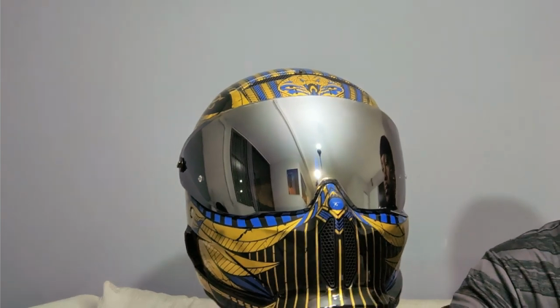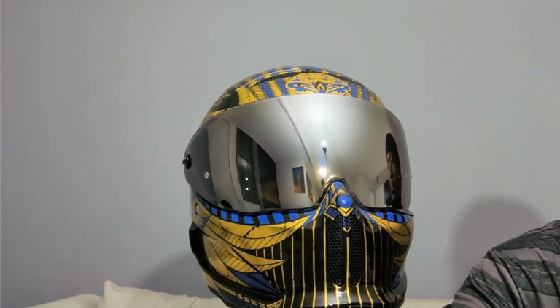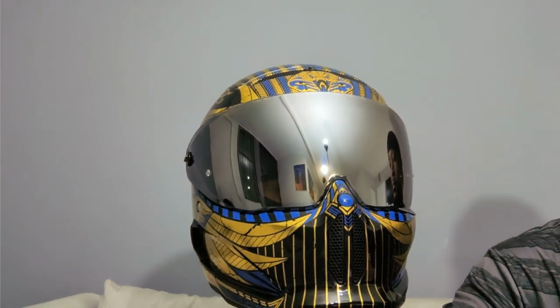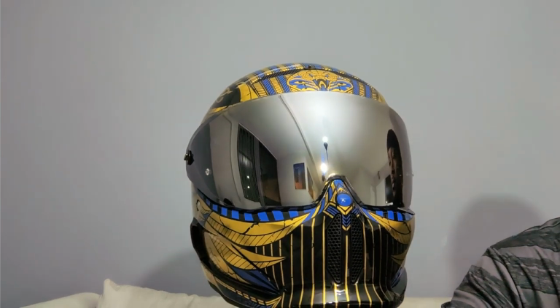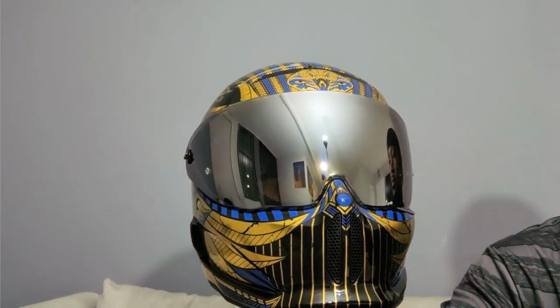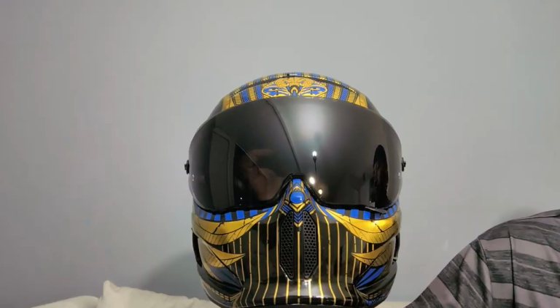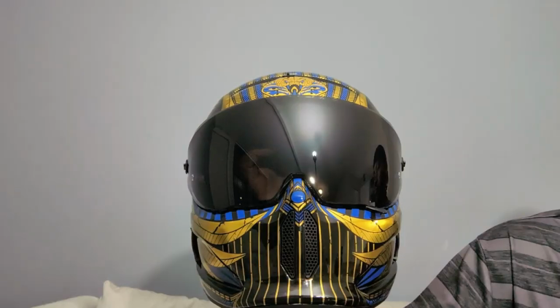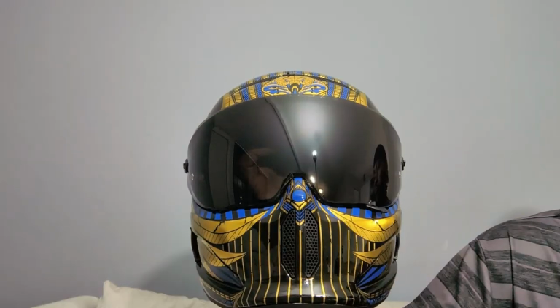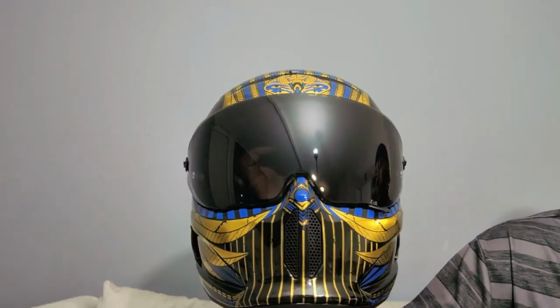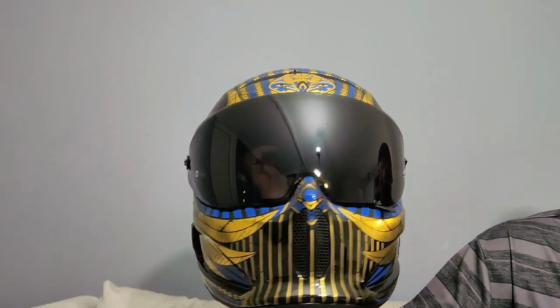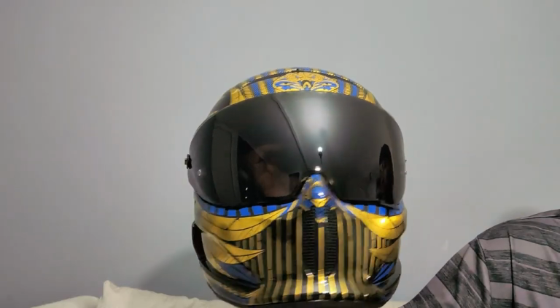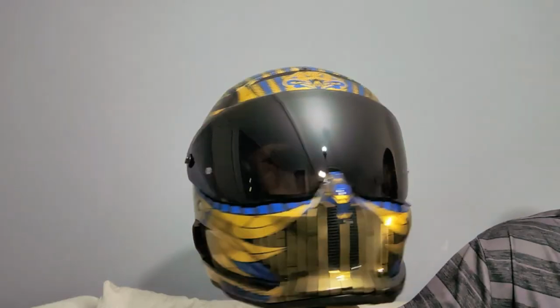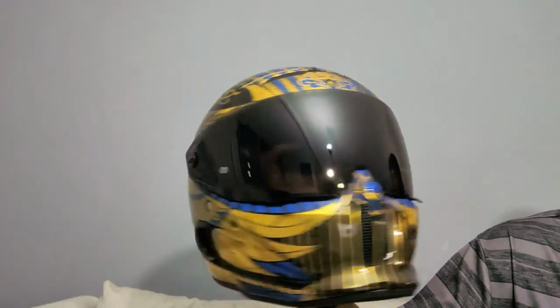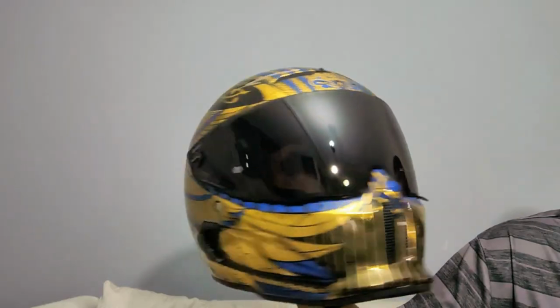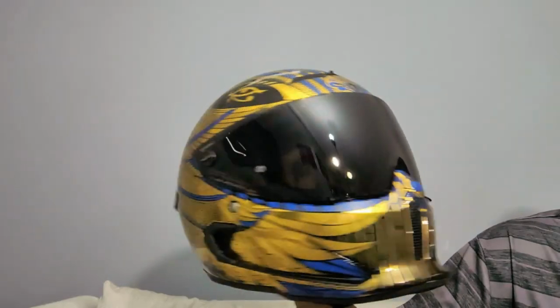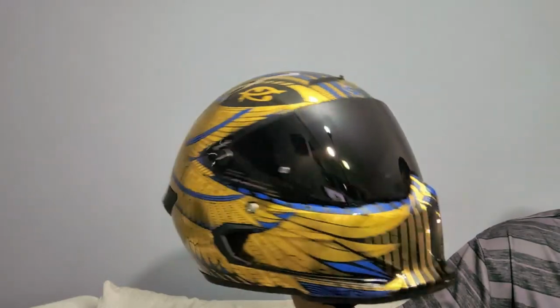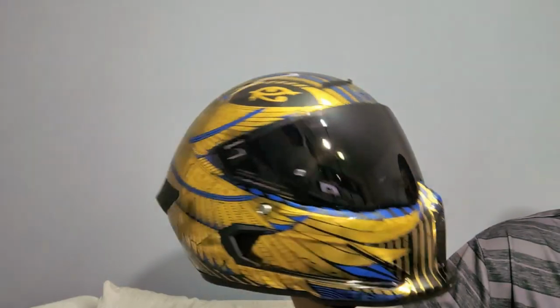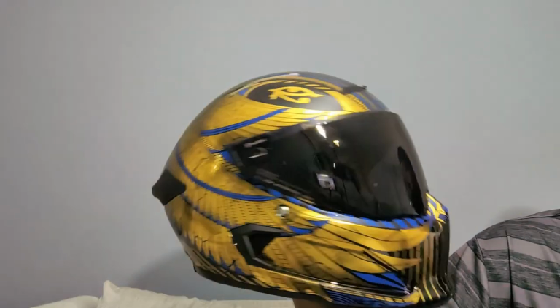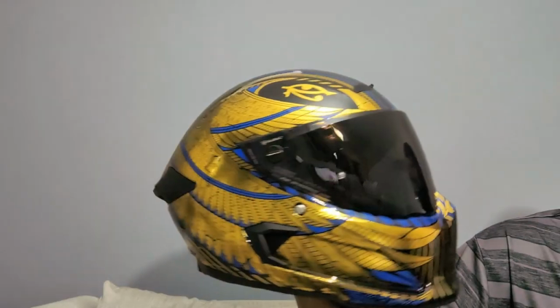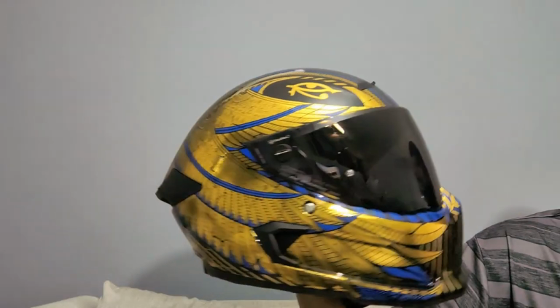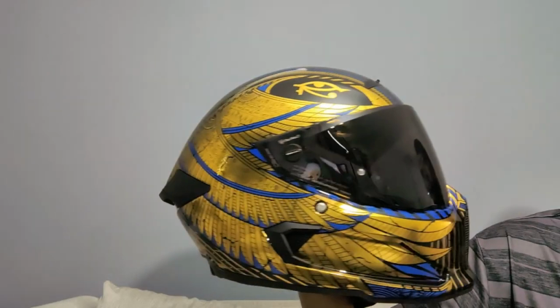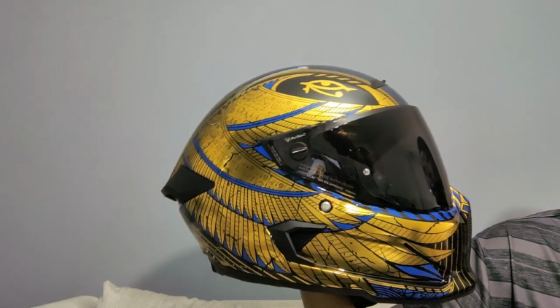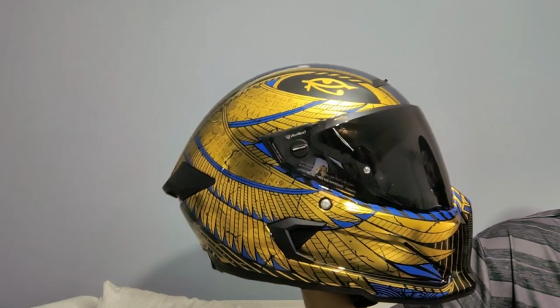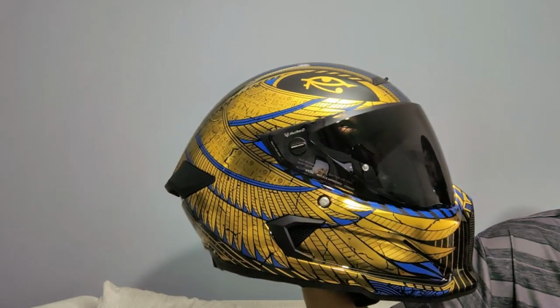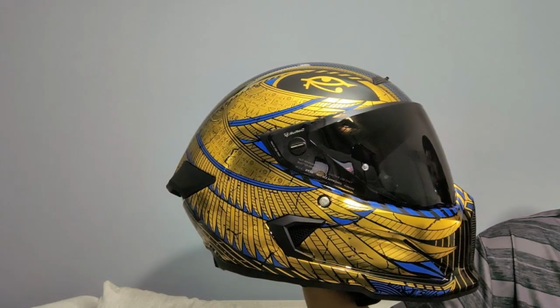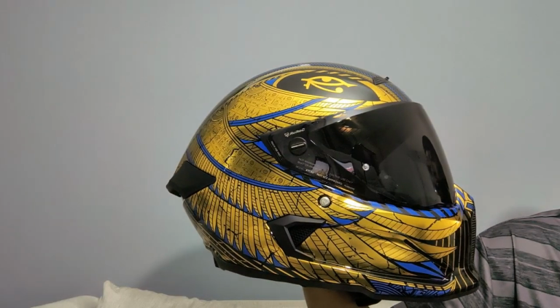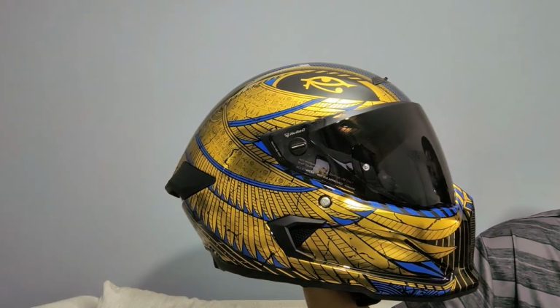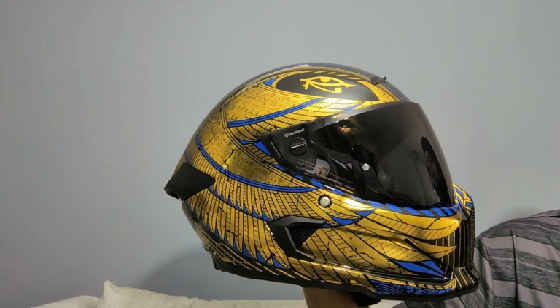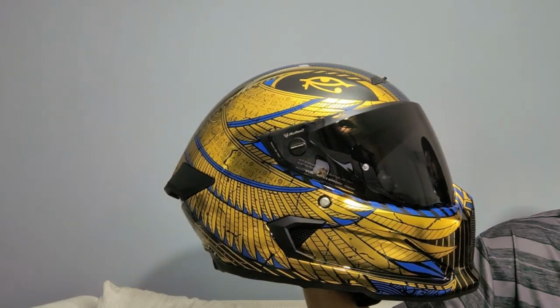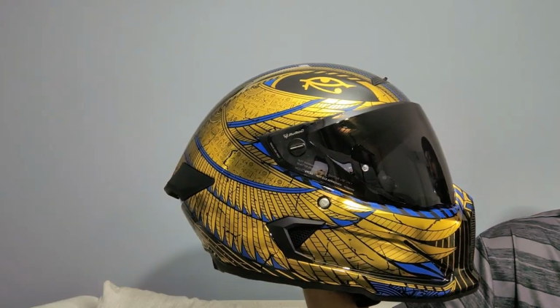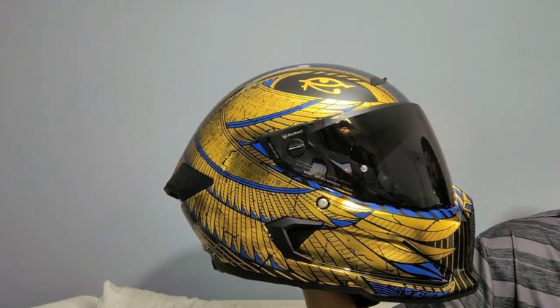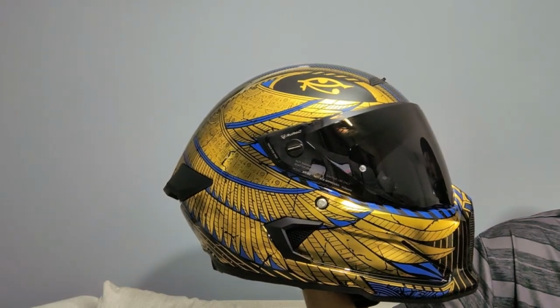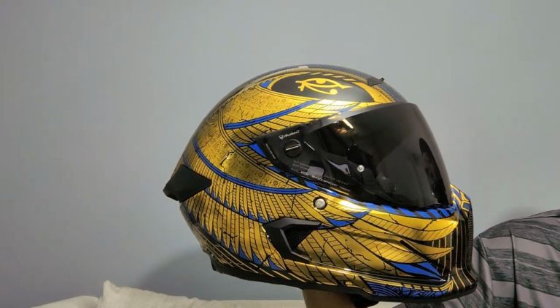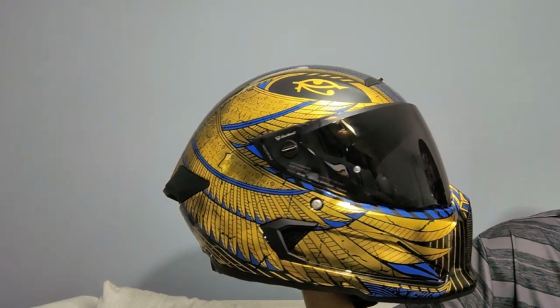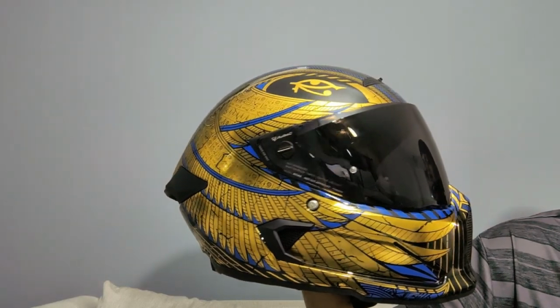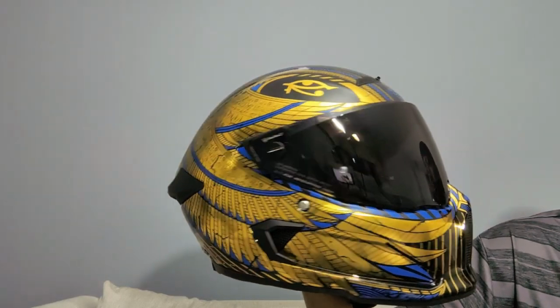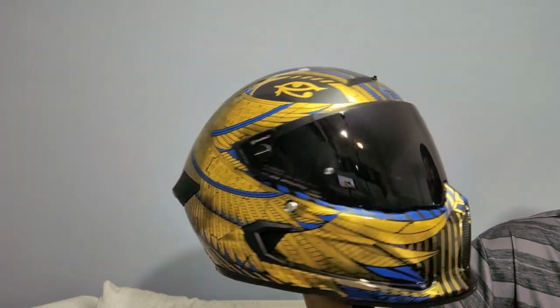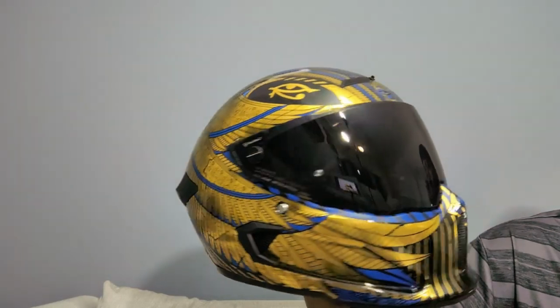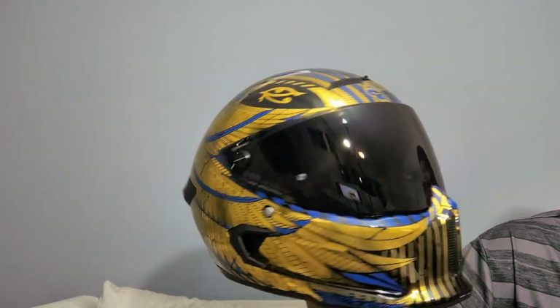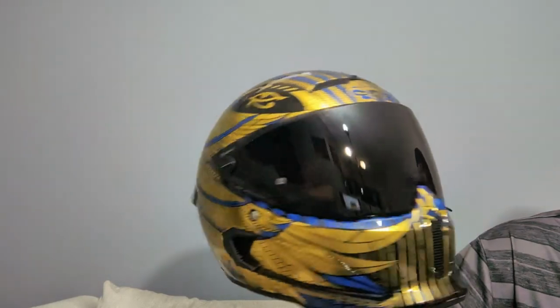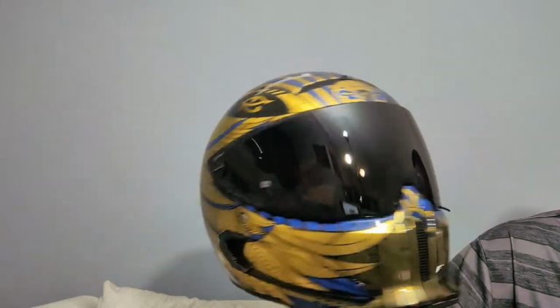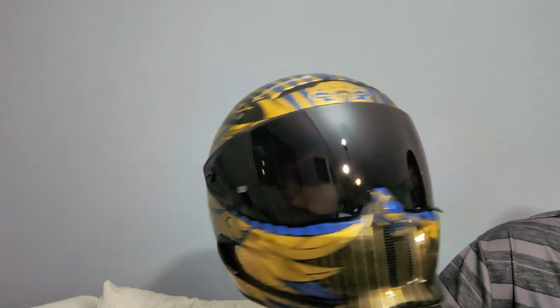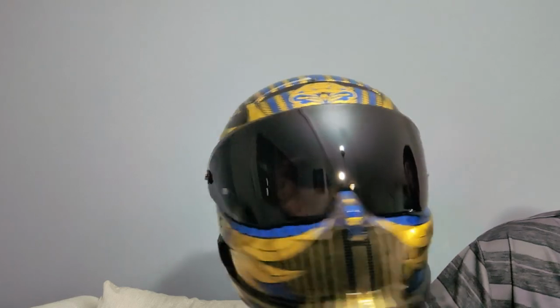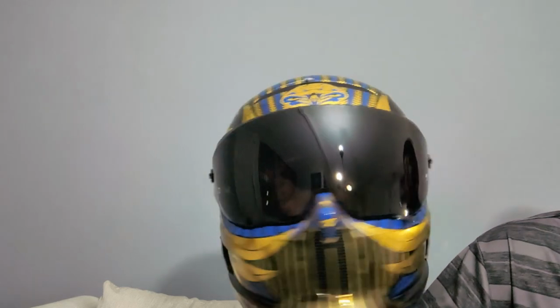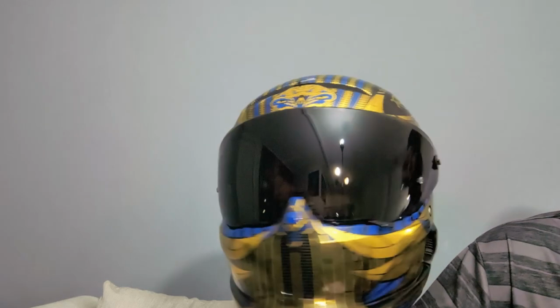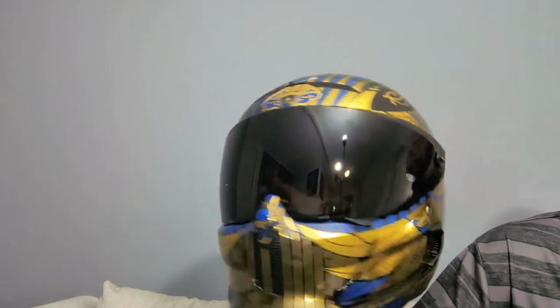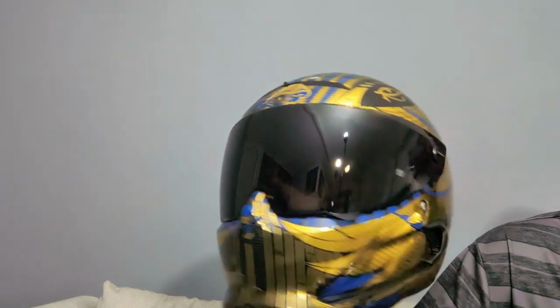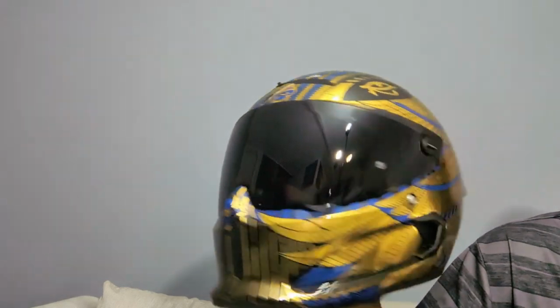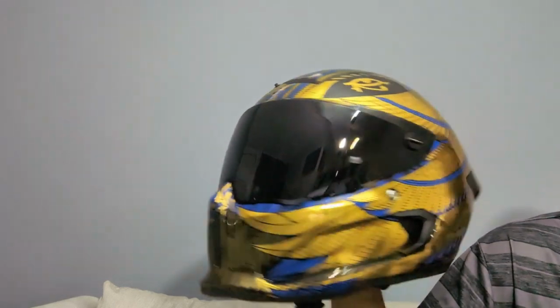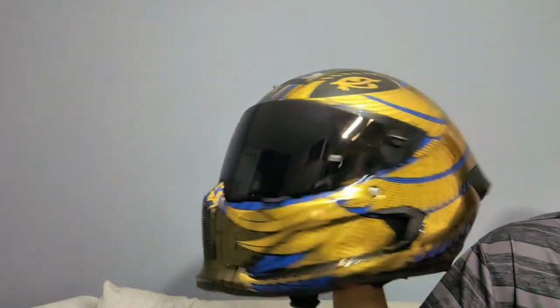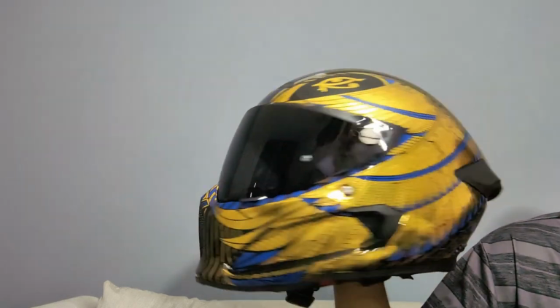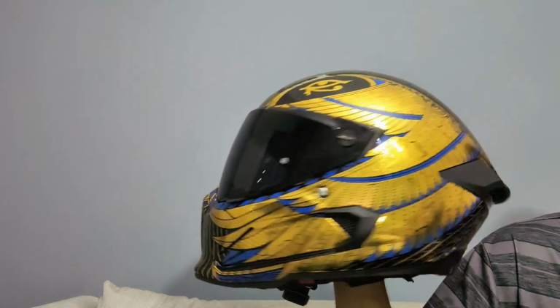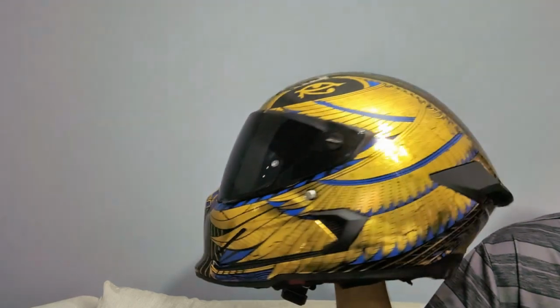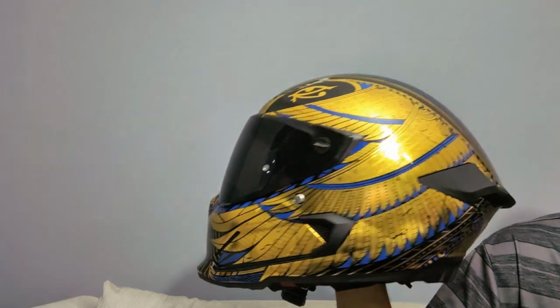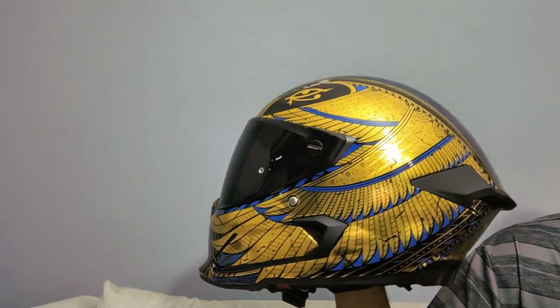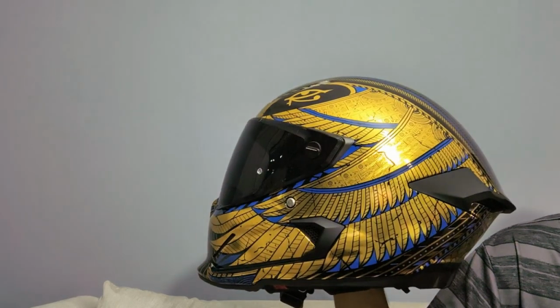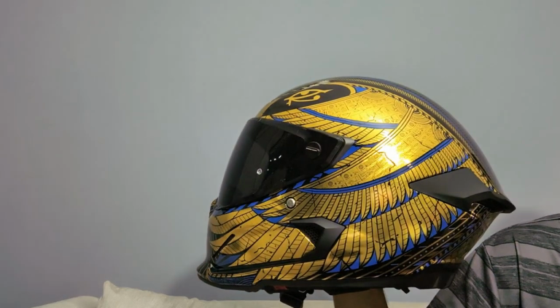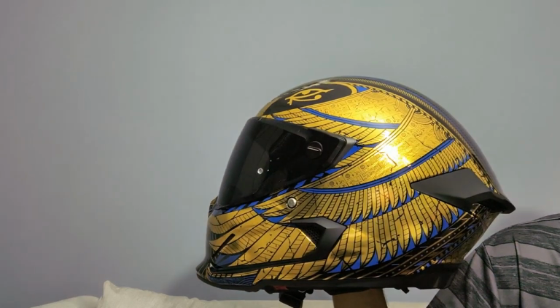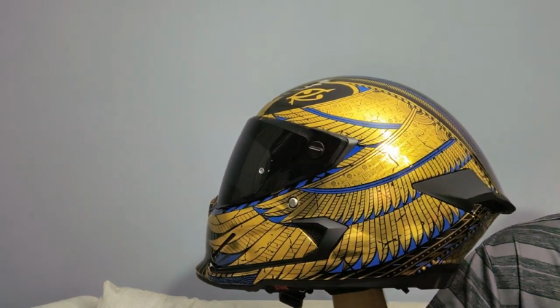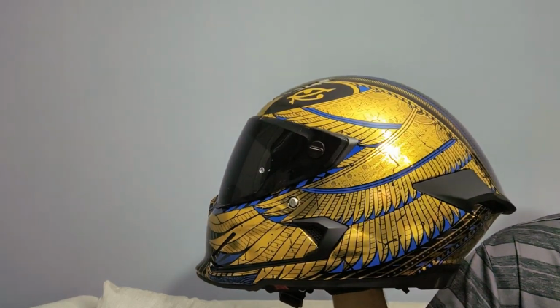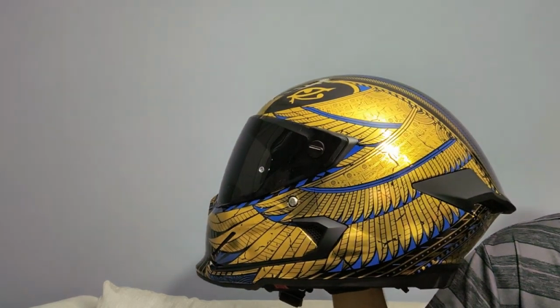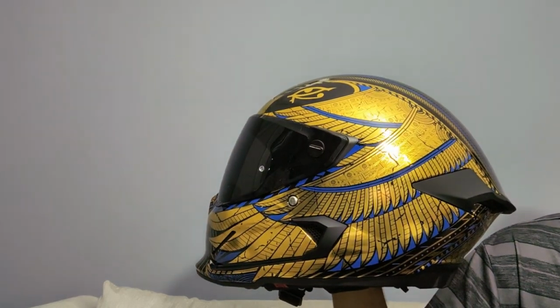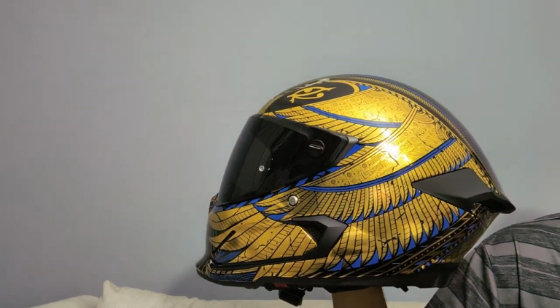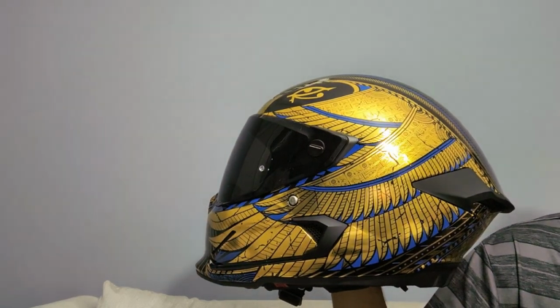As of right now, my bike's still in the shop for the moment, but when it gets back I'll be completely ready.